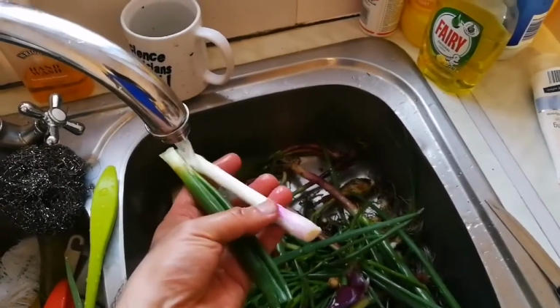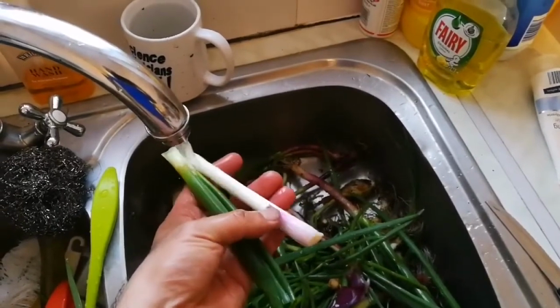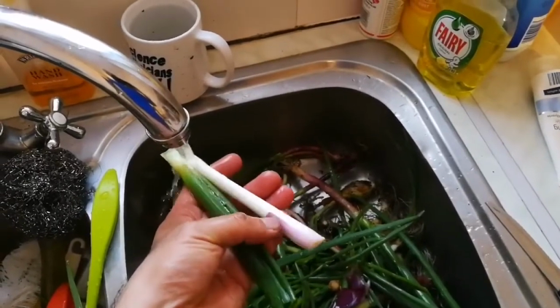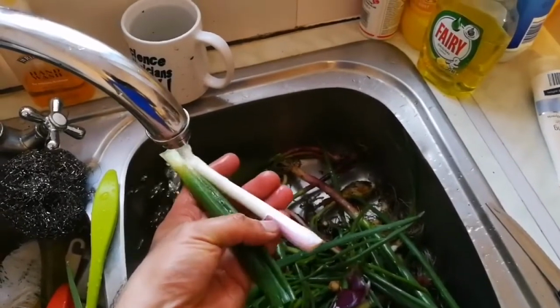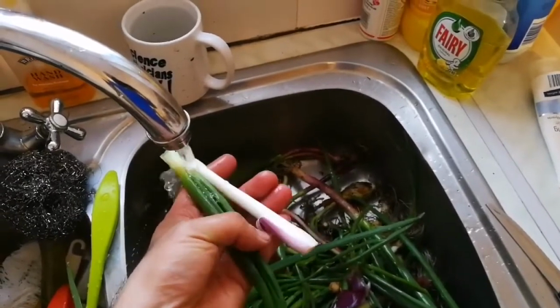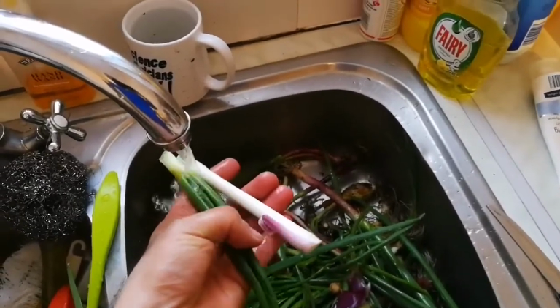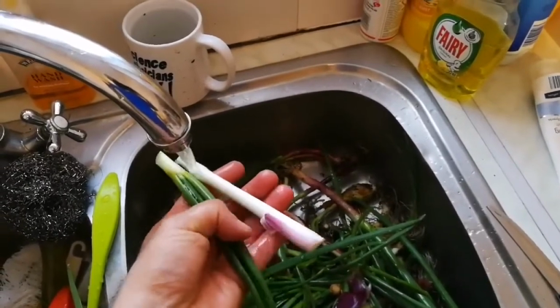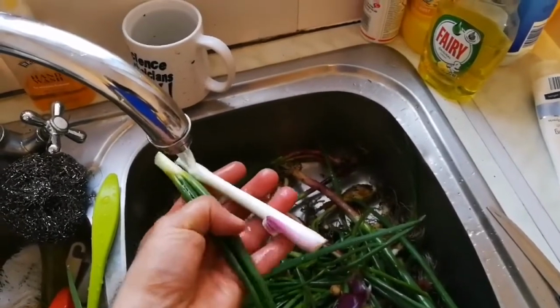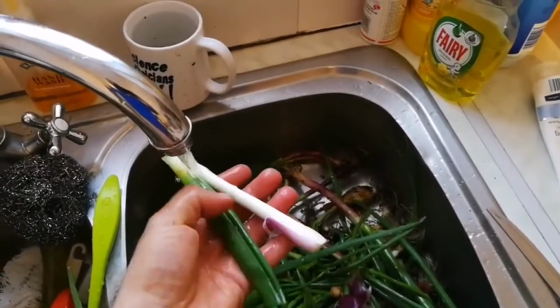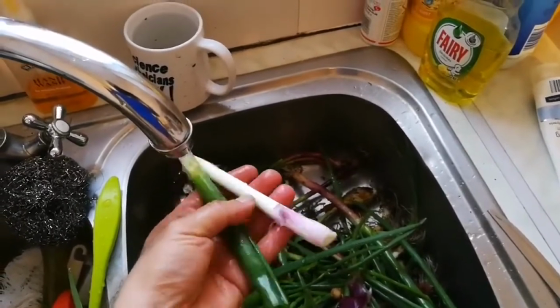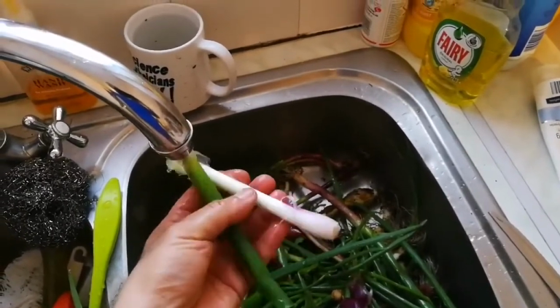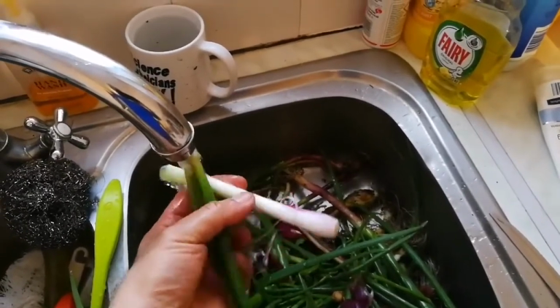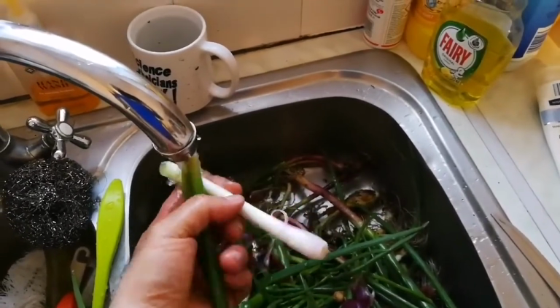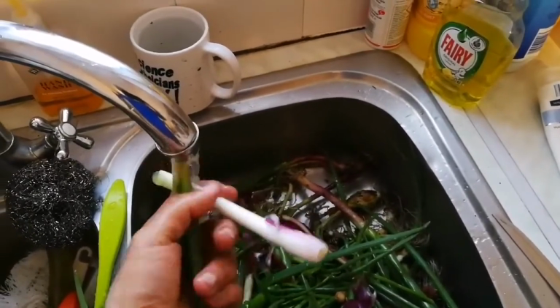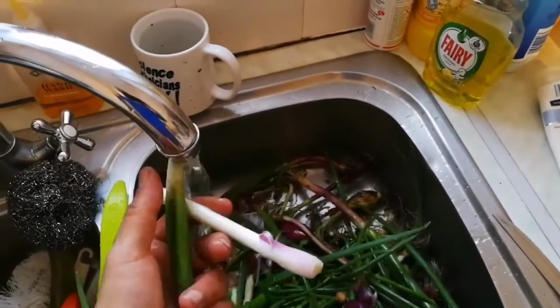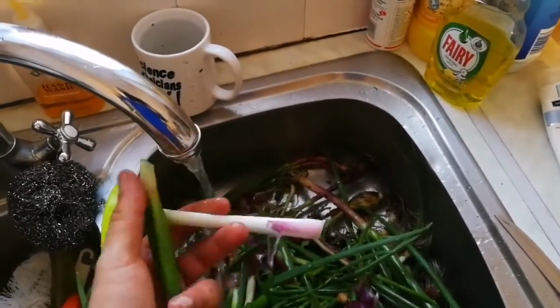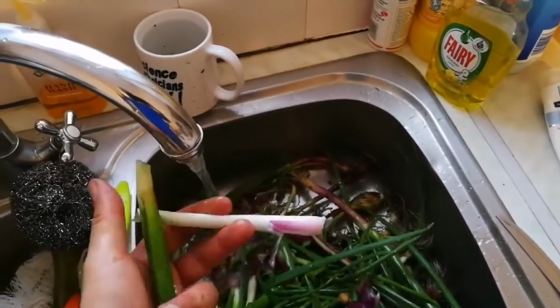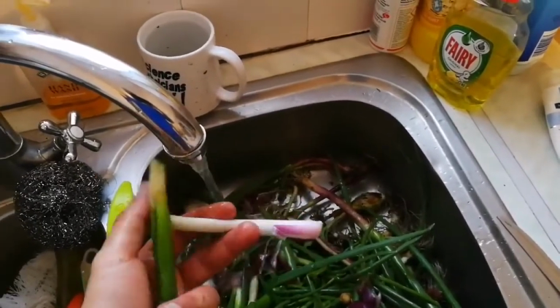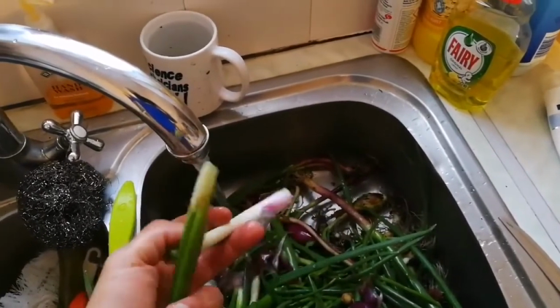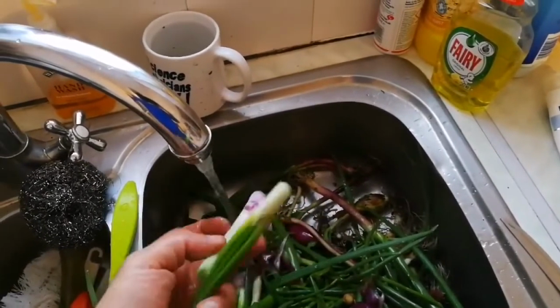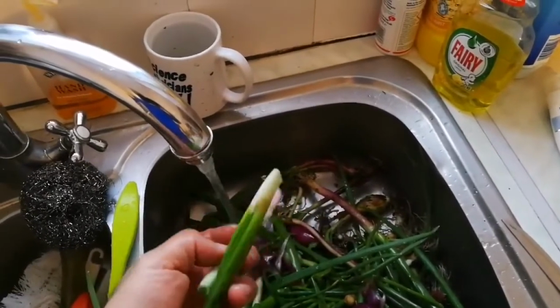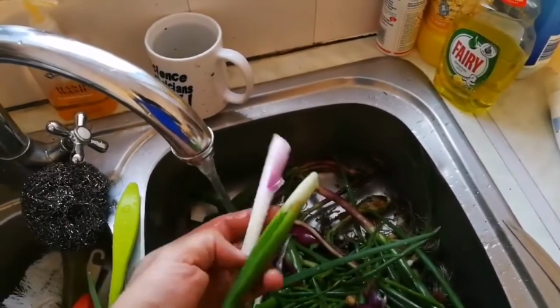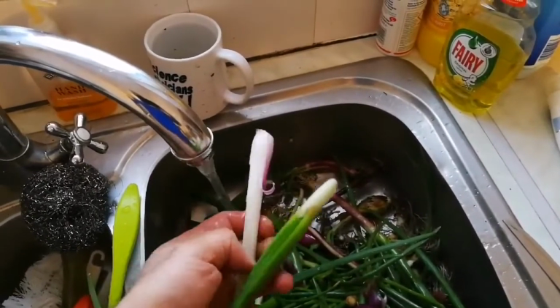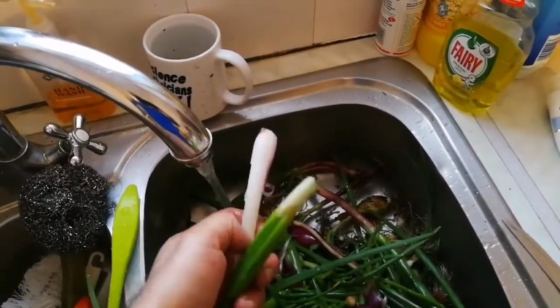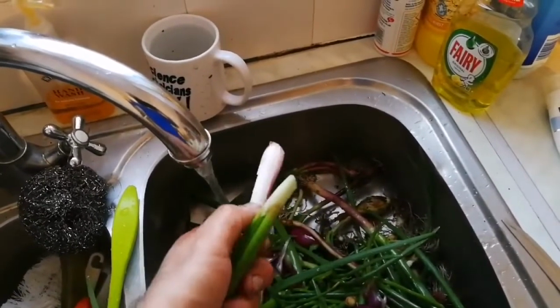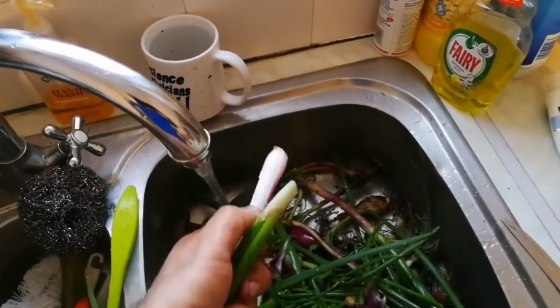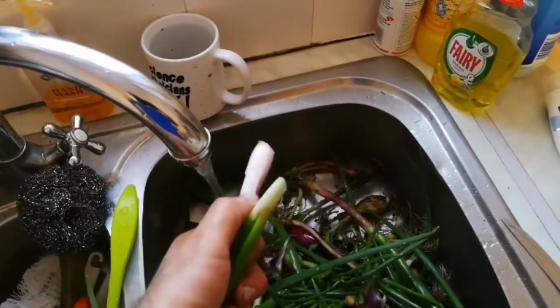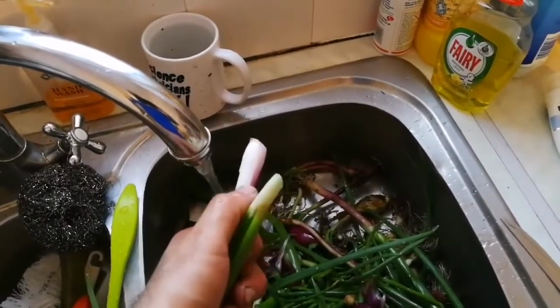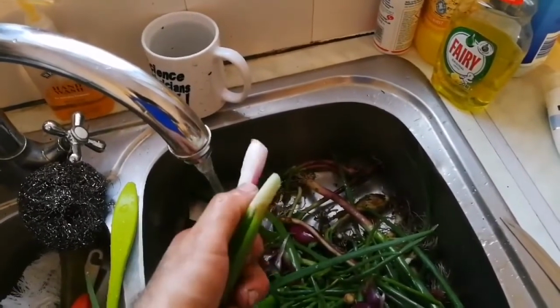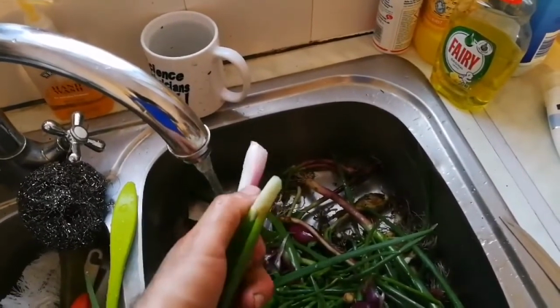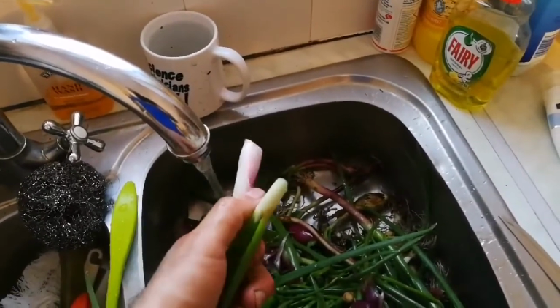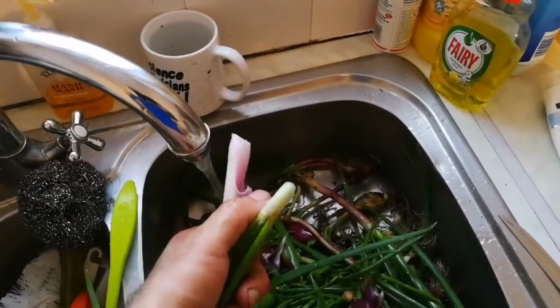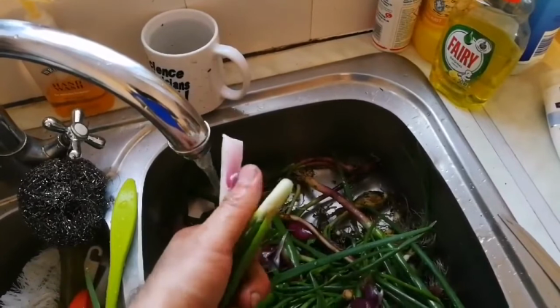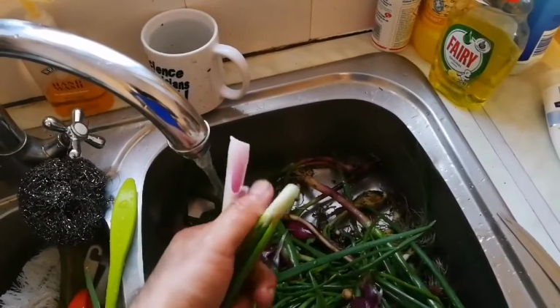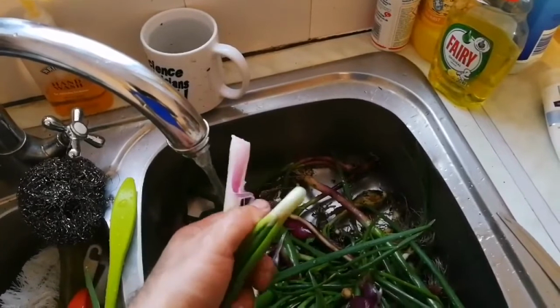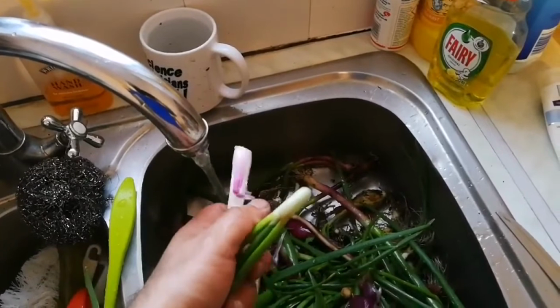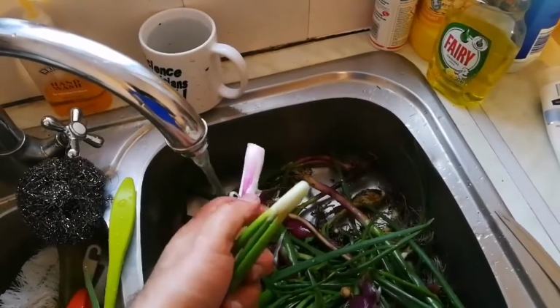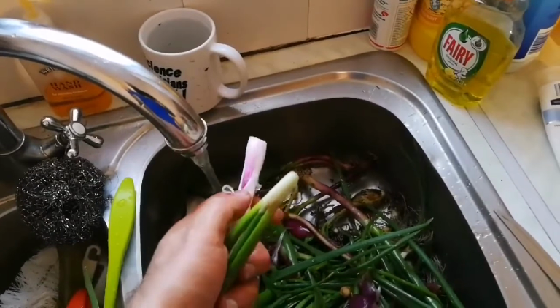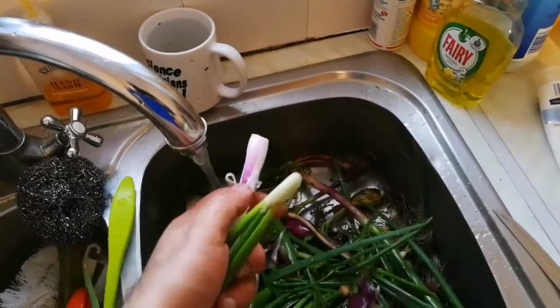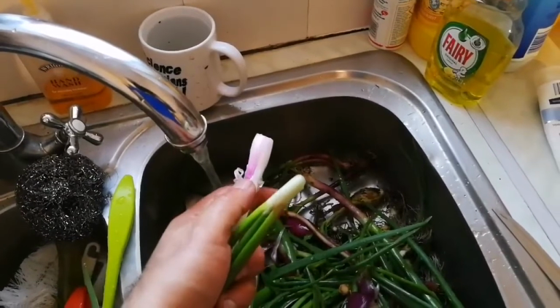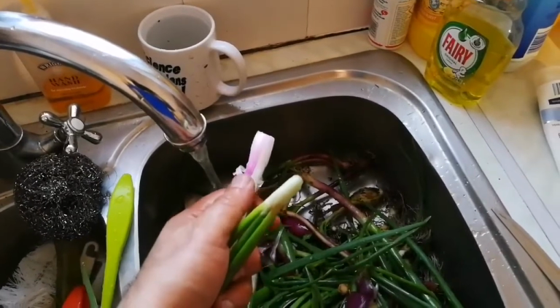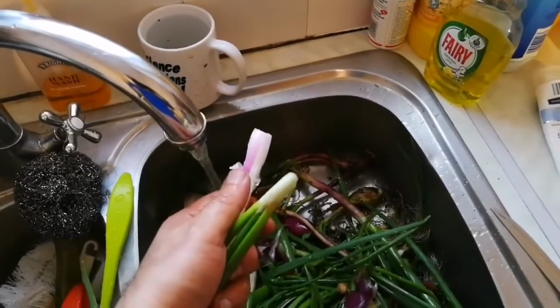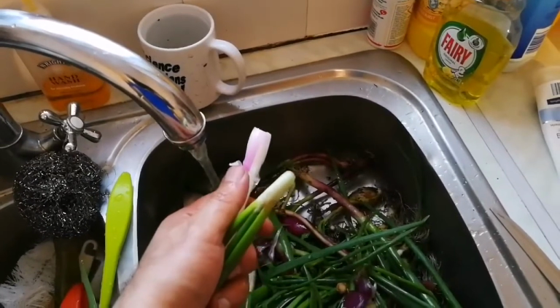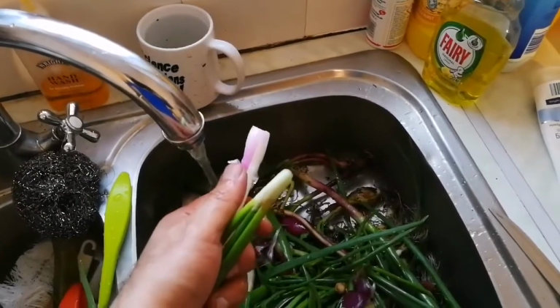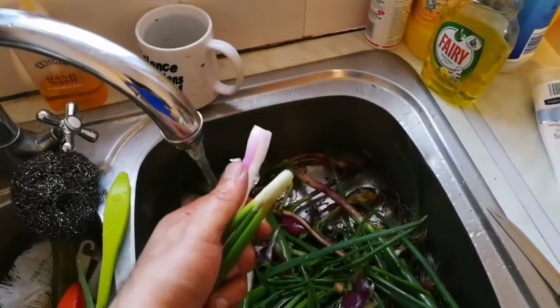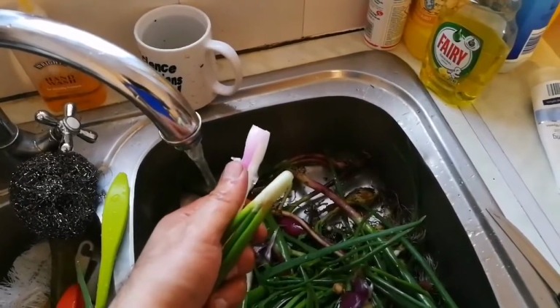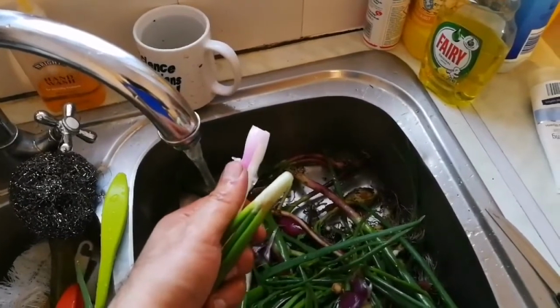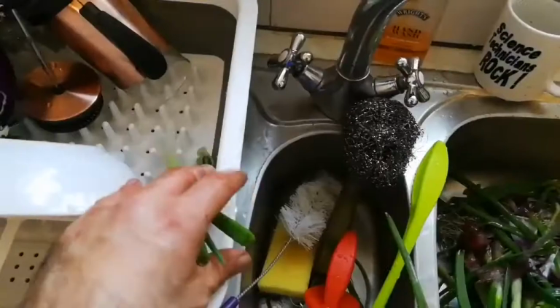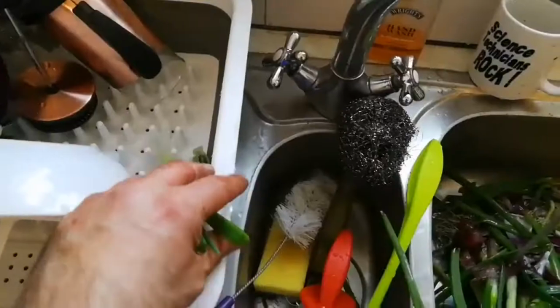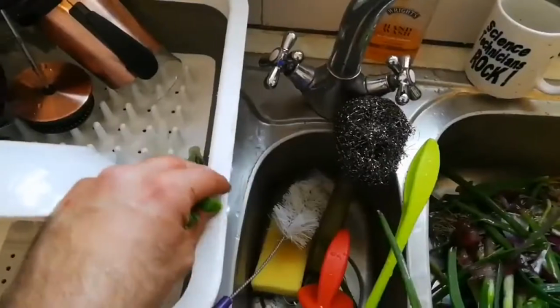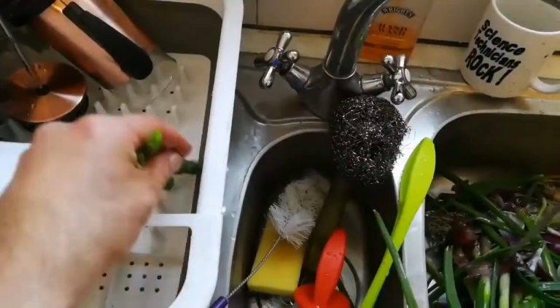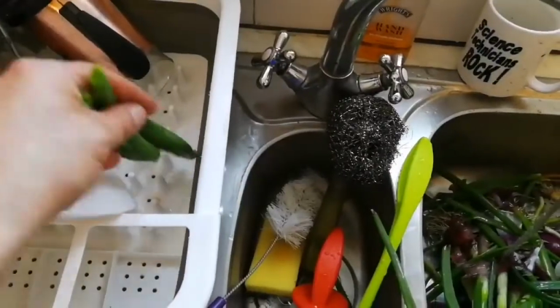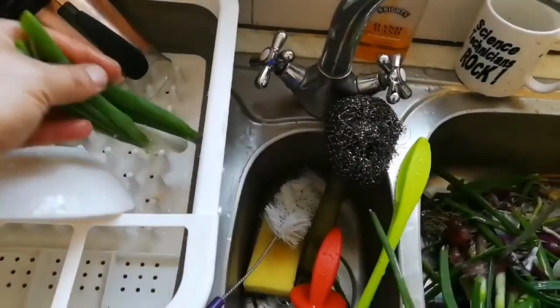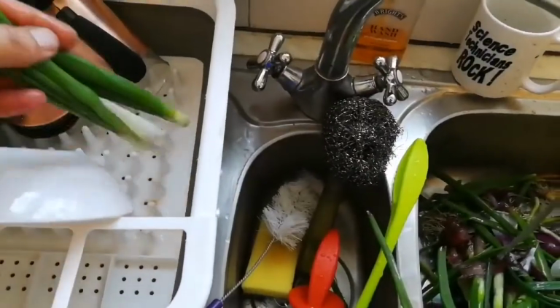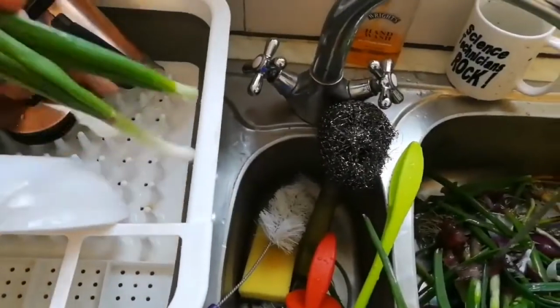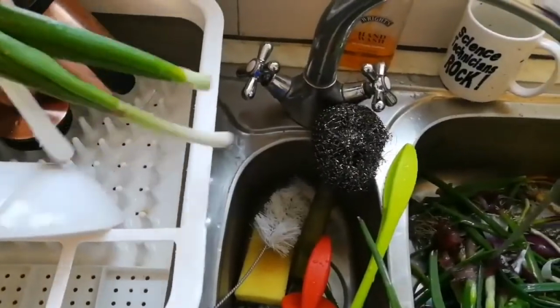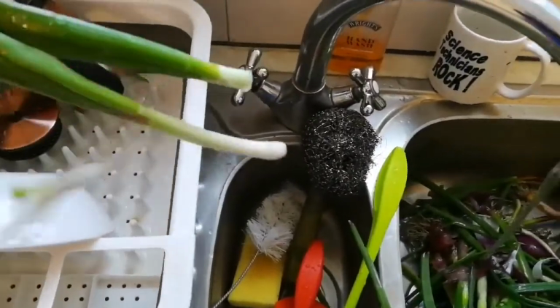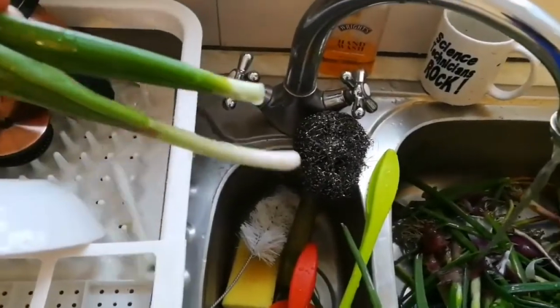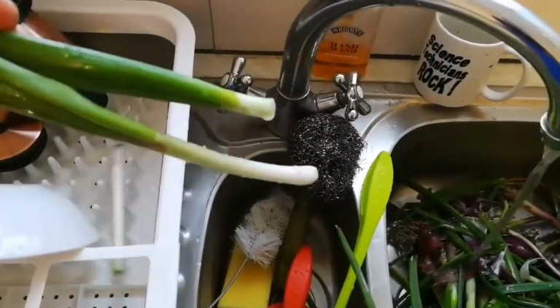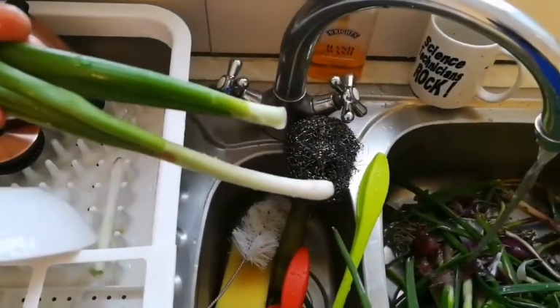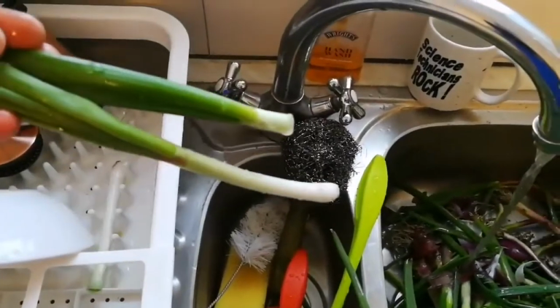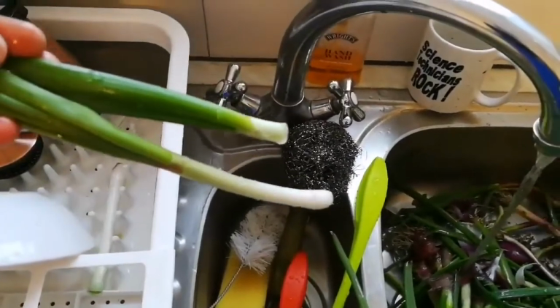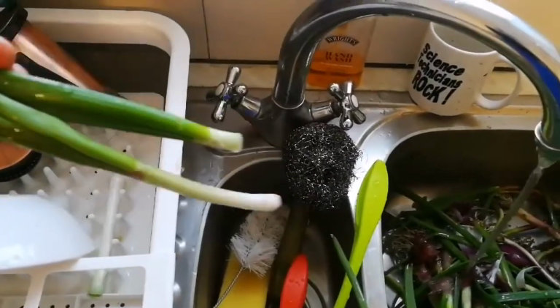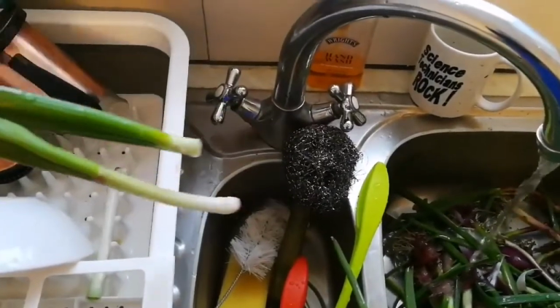Because practically when you remove the skin, those layers of onion — spring onion — you are removing the dirty parts. And that's the way, enjoy.